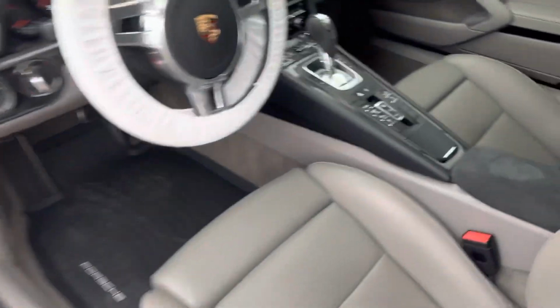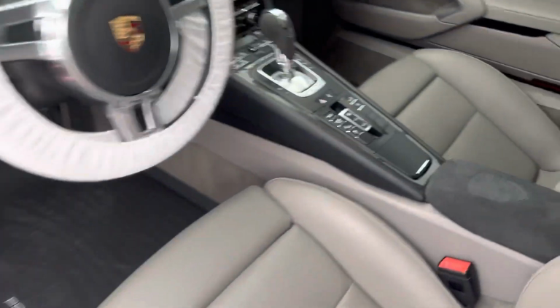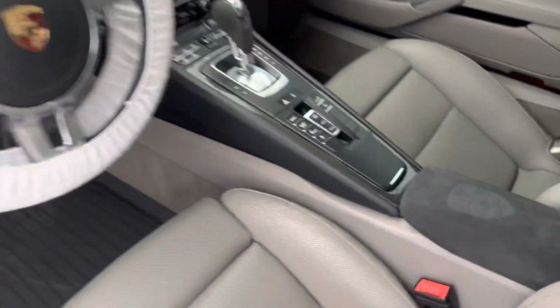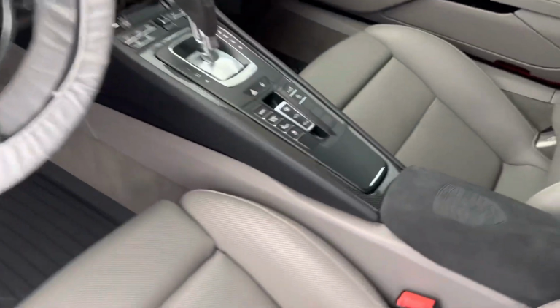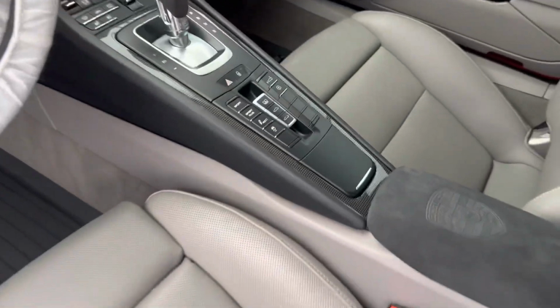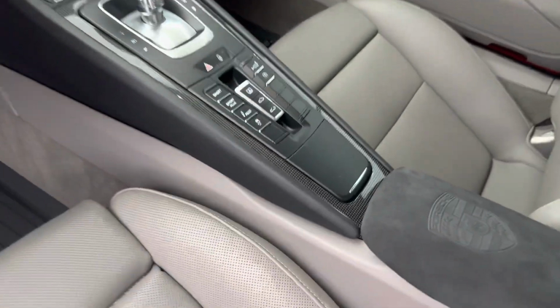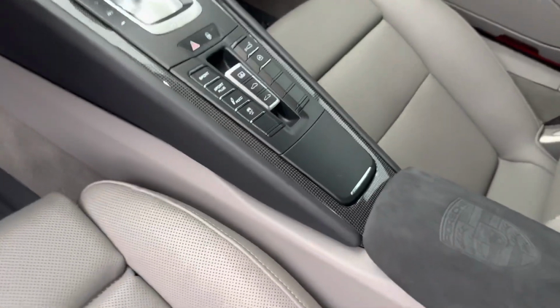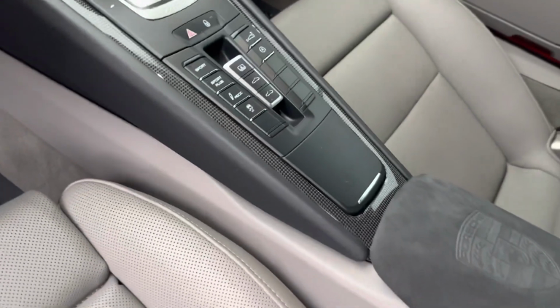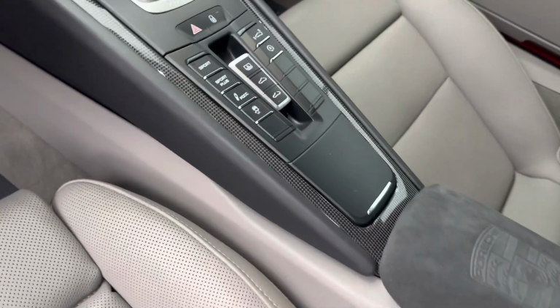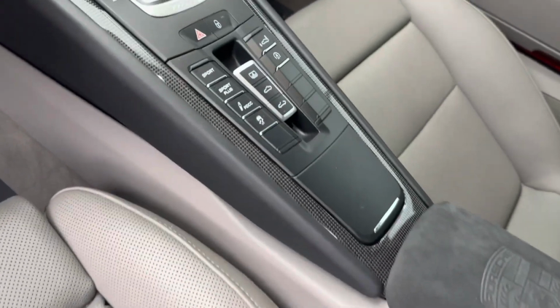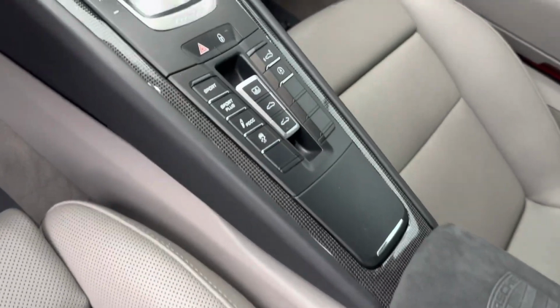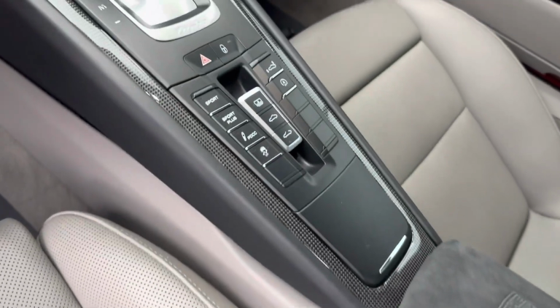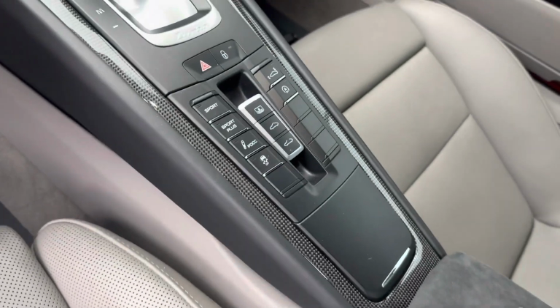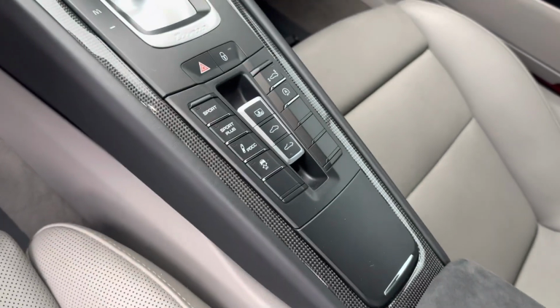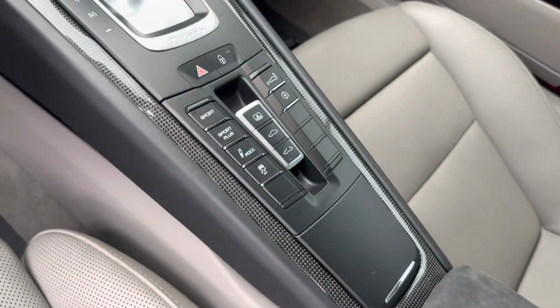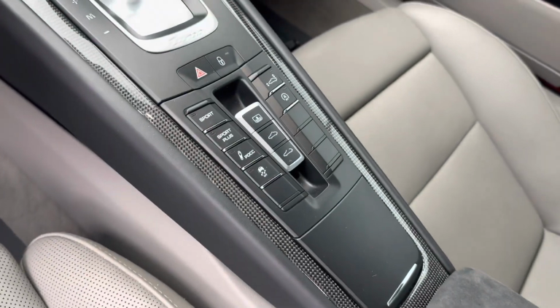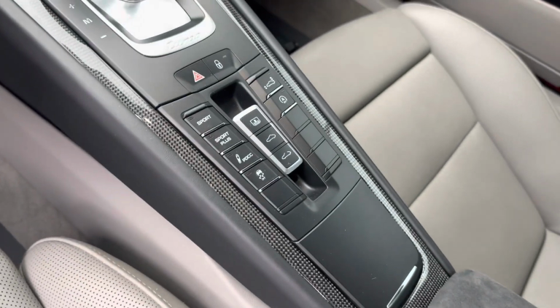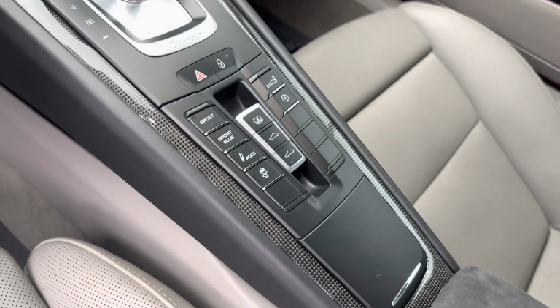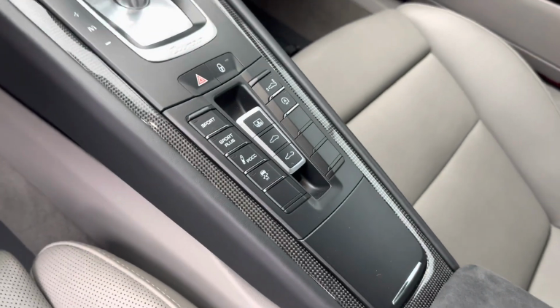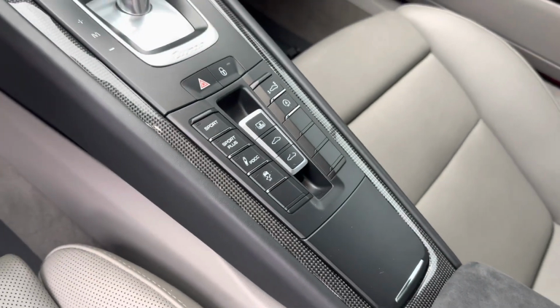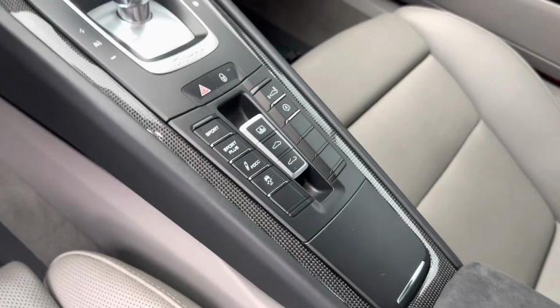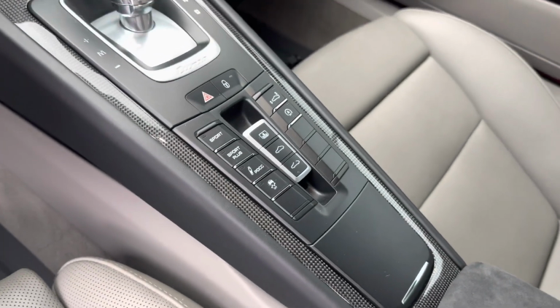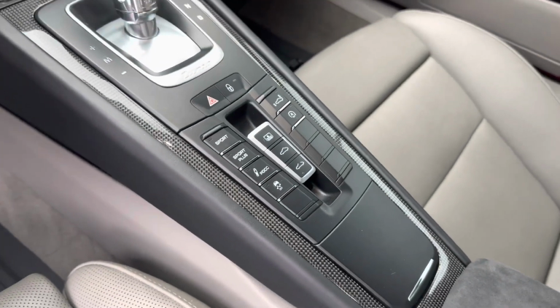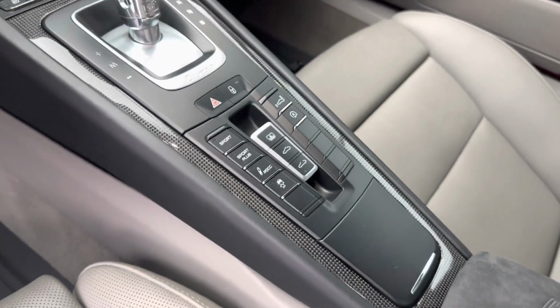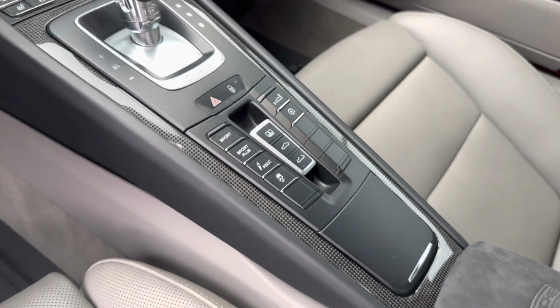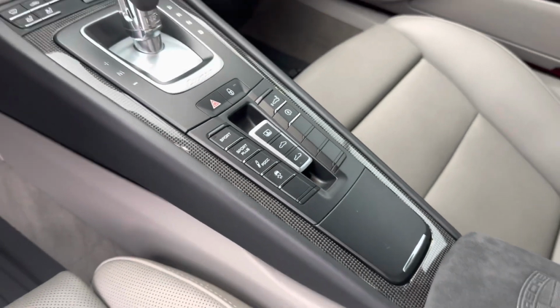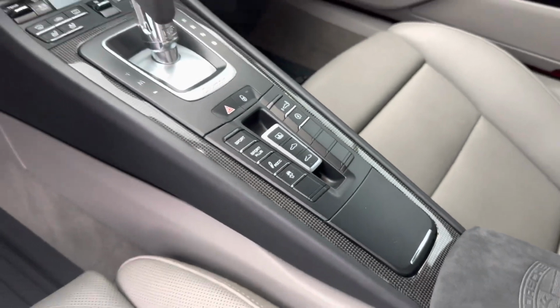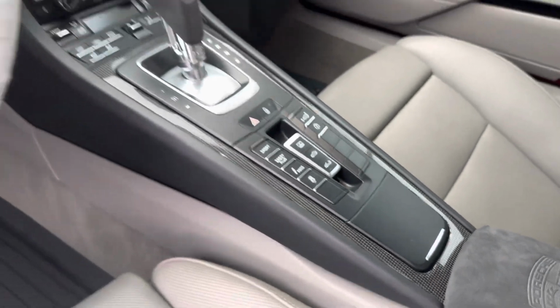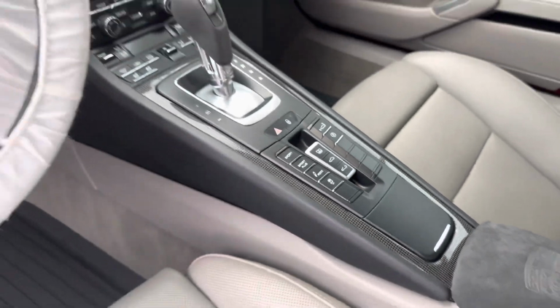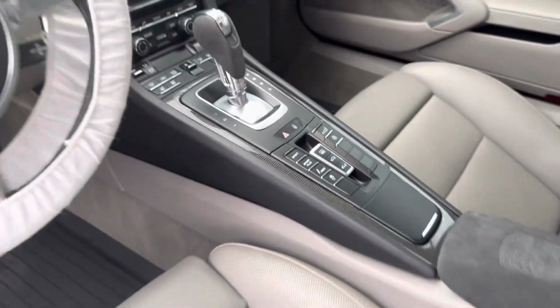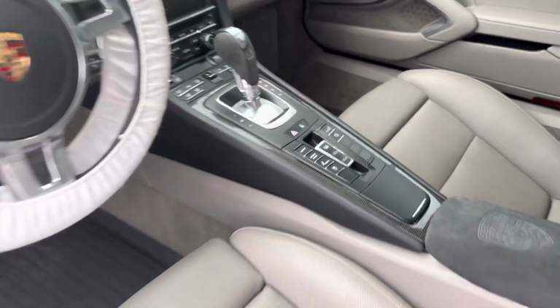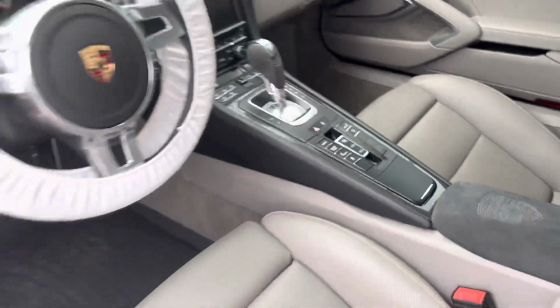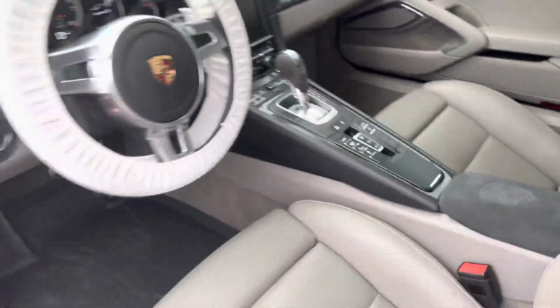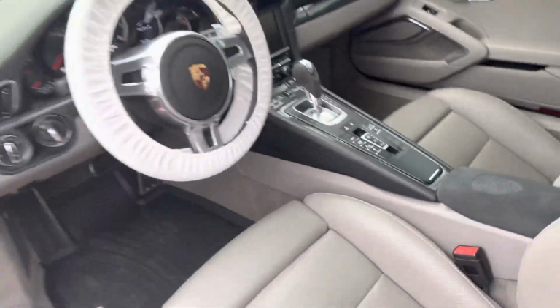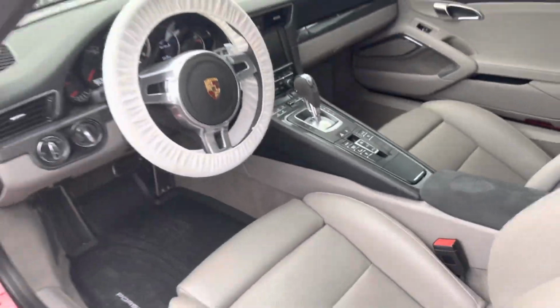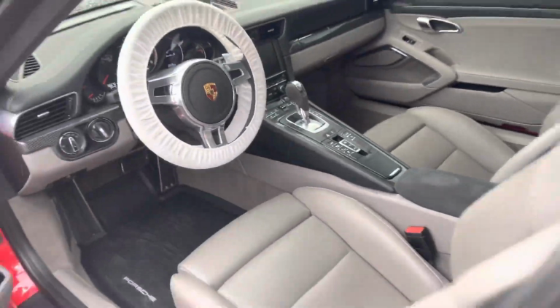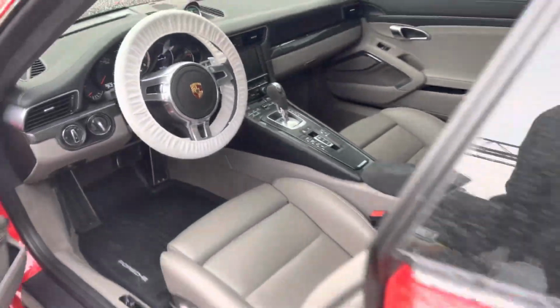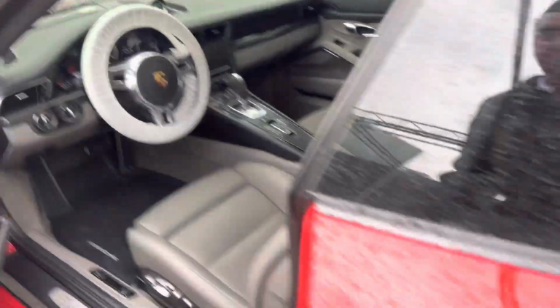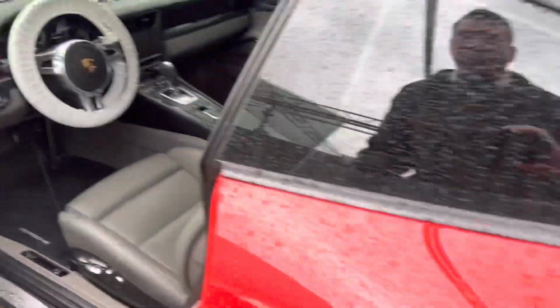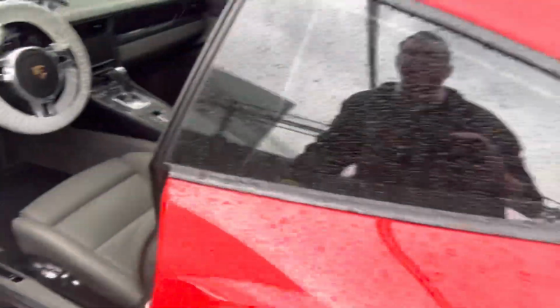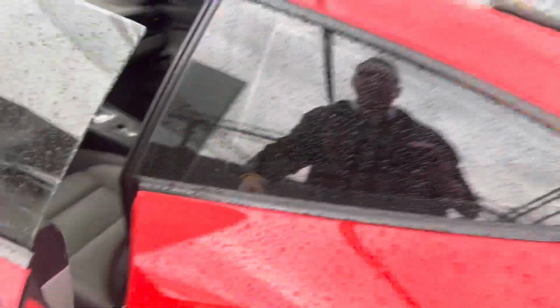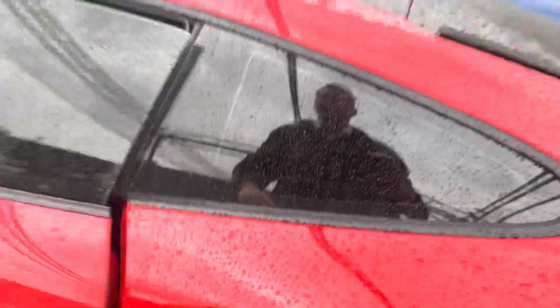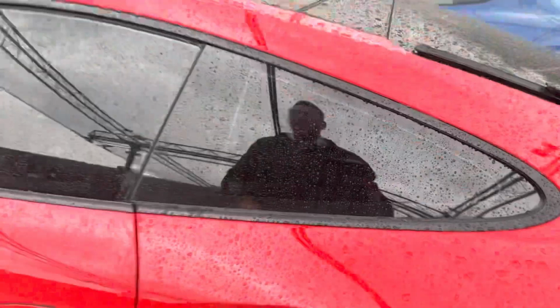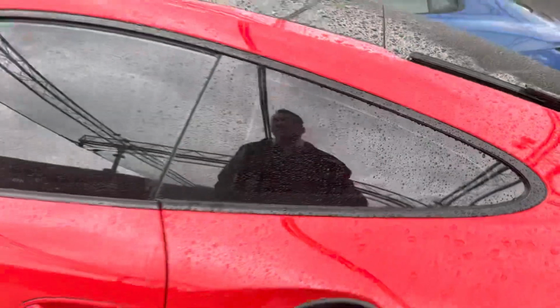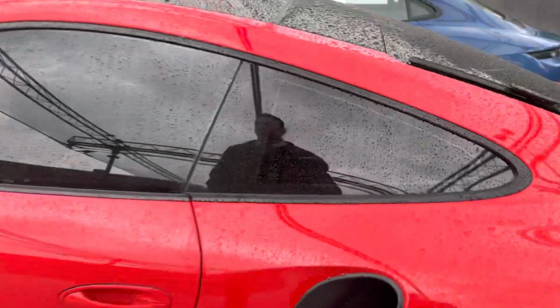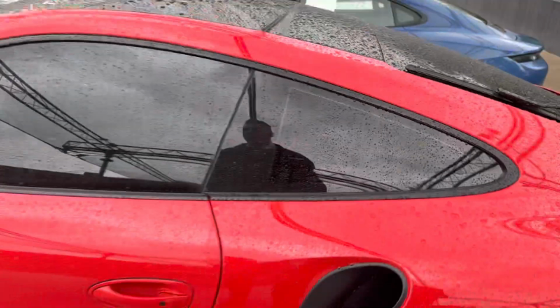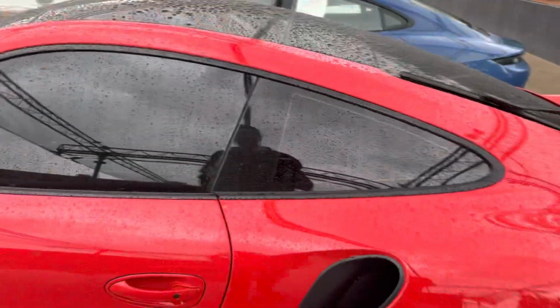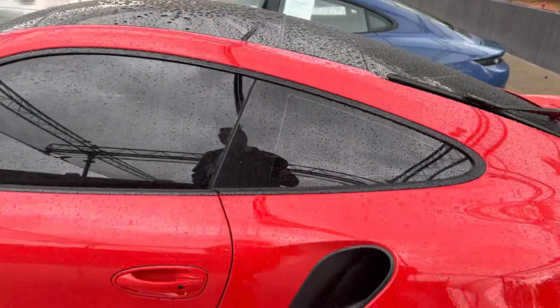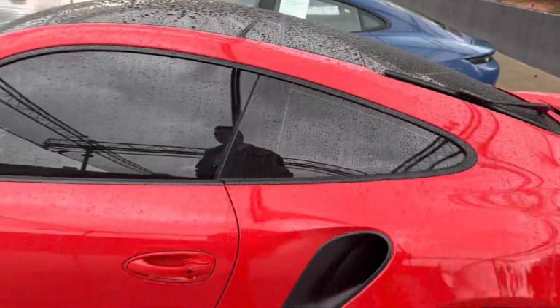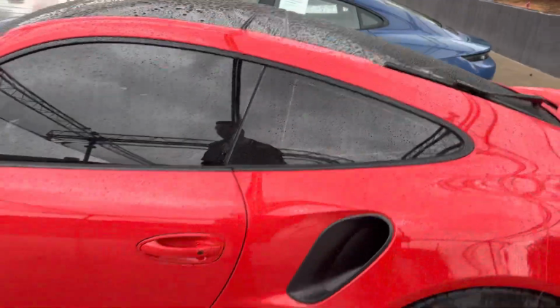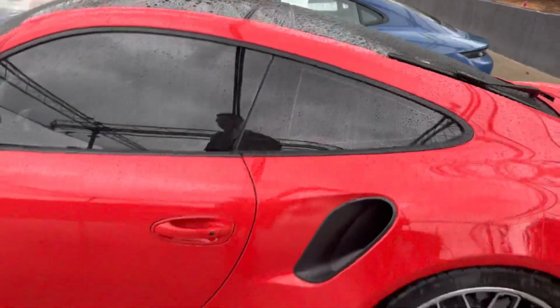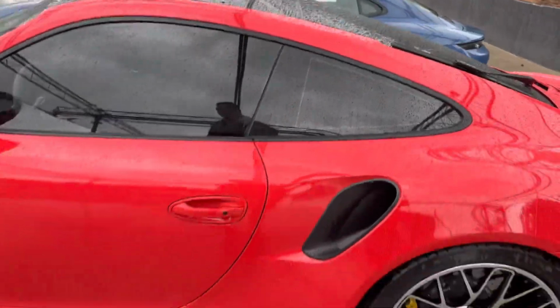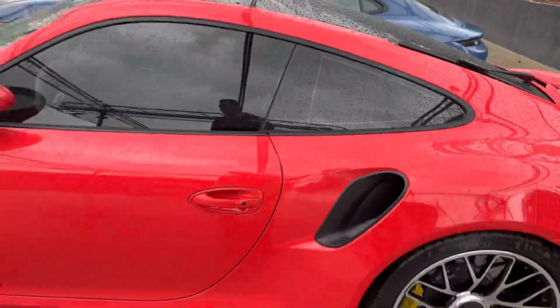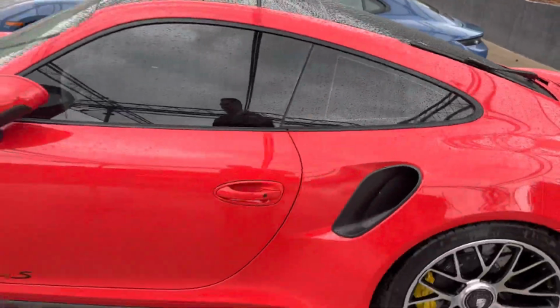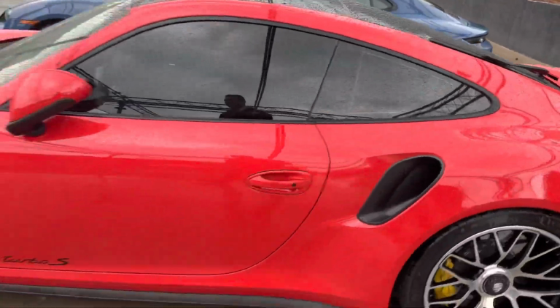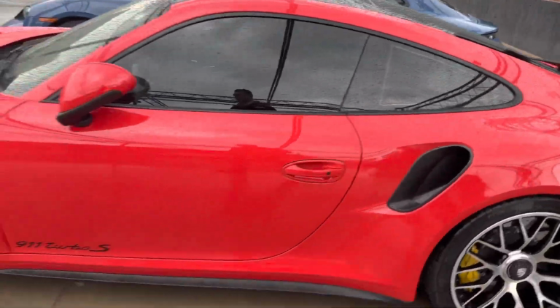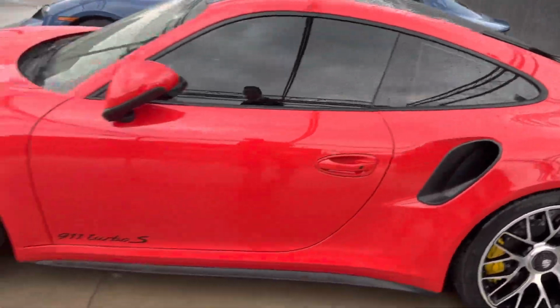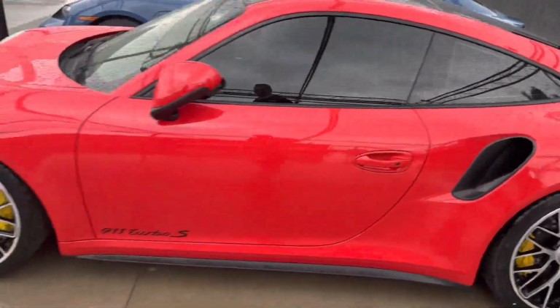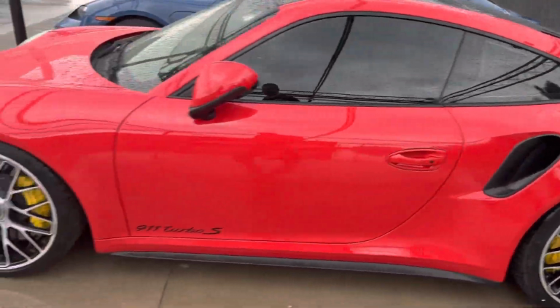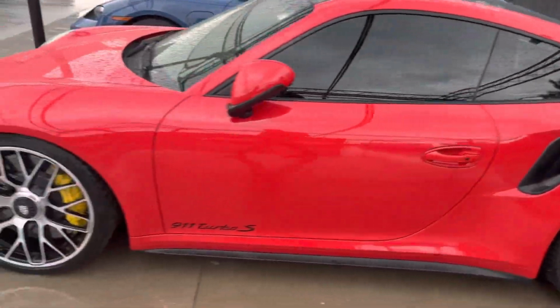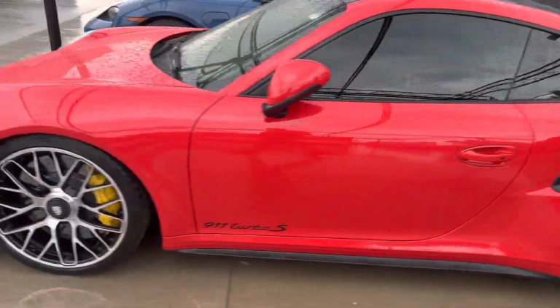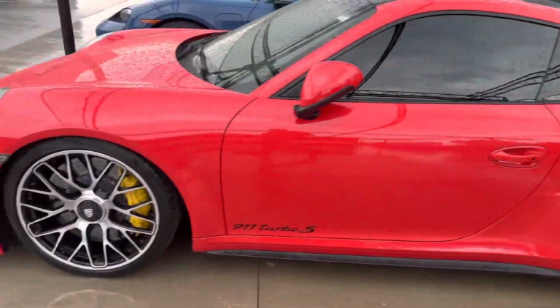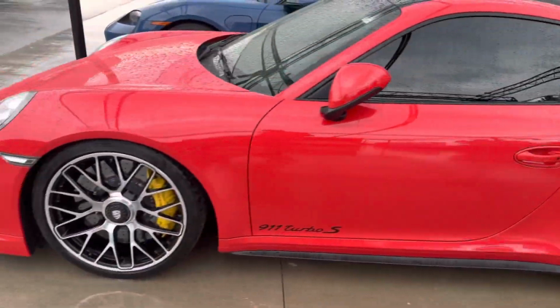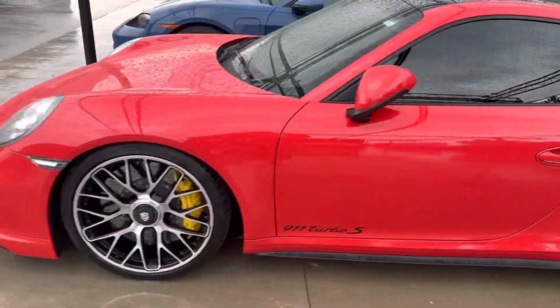Down the center stack you get the sport chrono, dynamic chassis control, all the happy stuff there. Just an absolutely beautiful car.